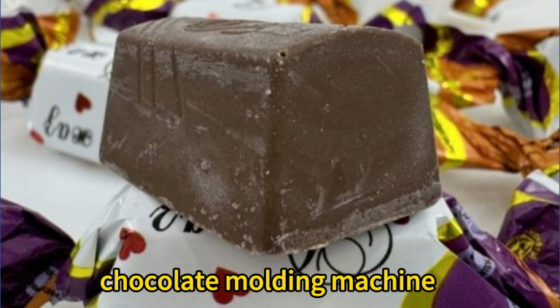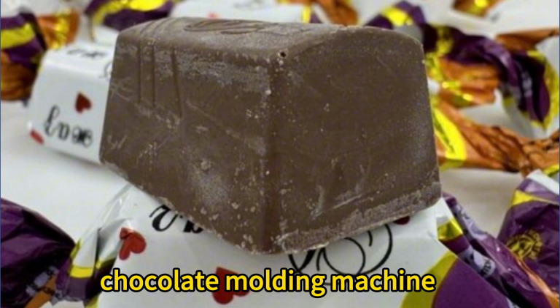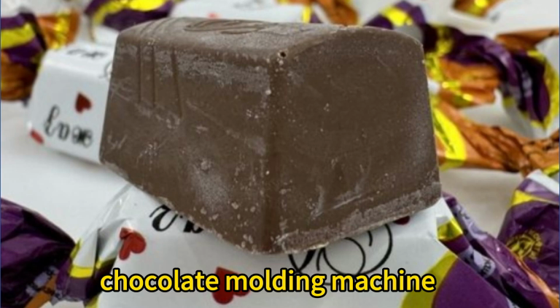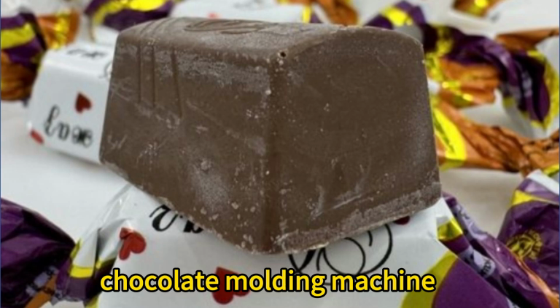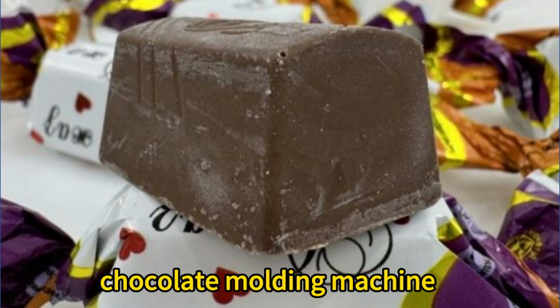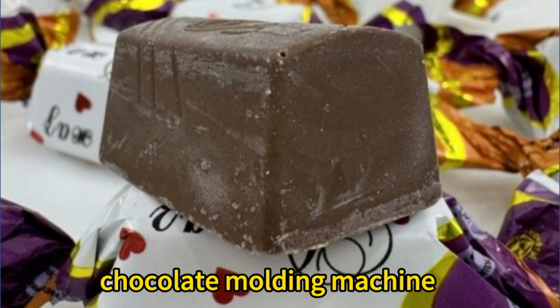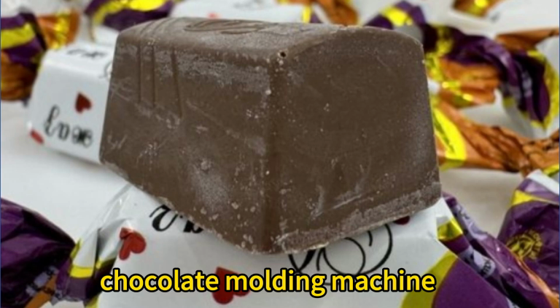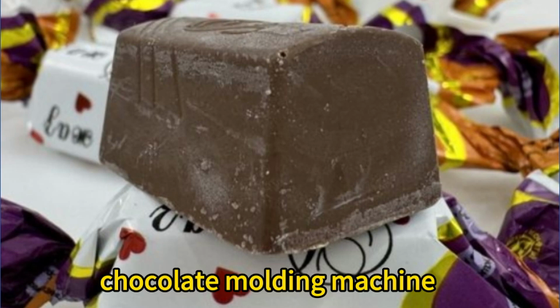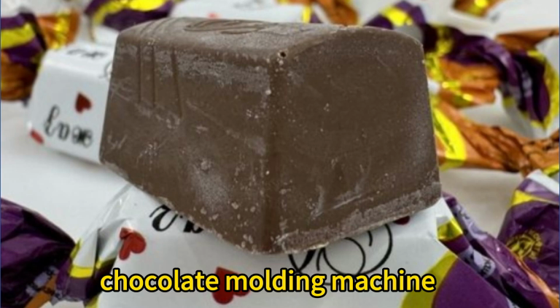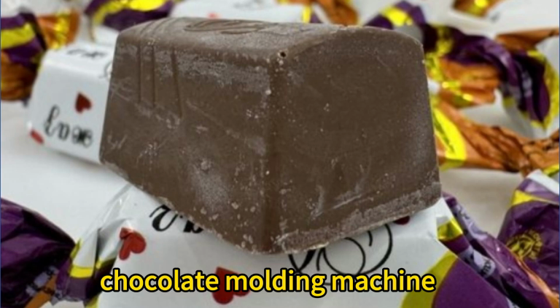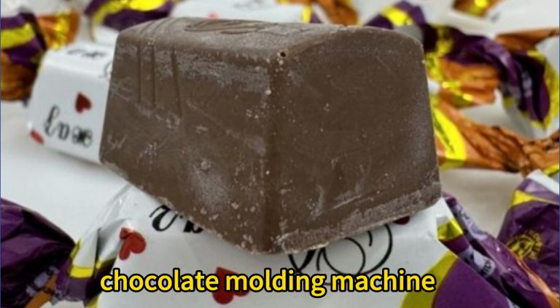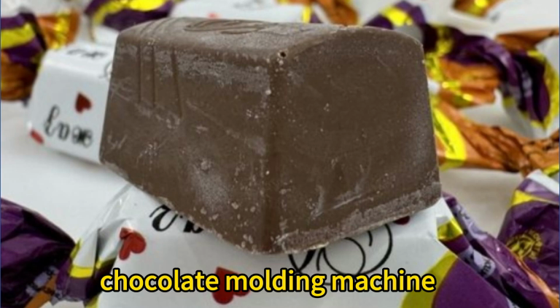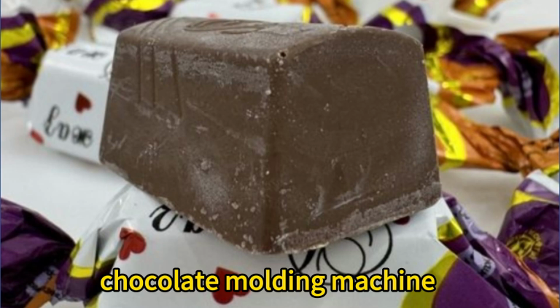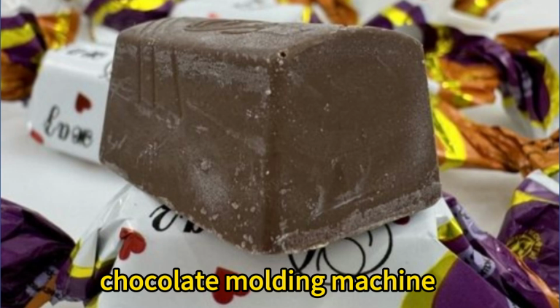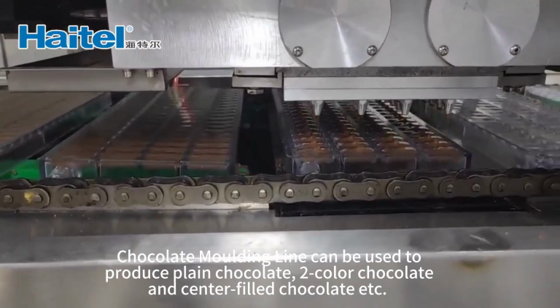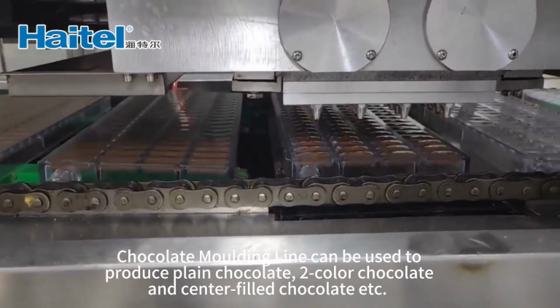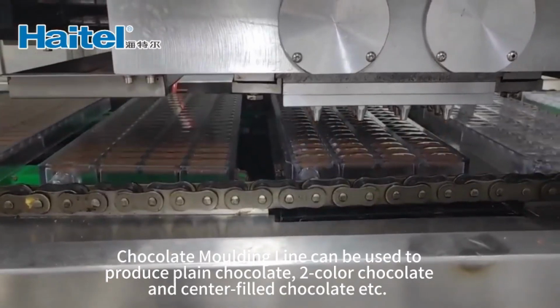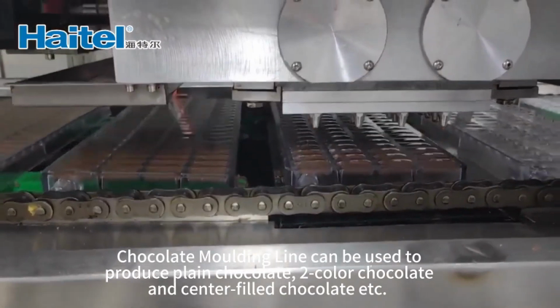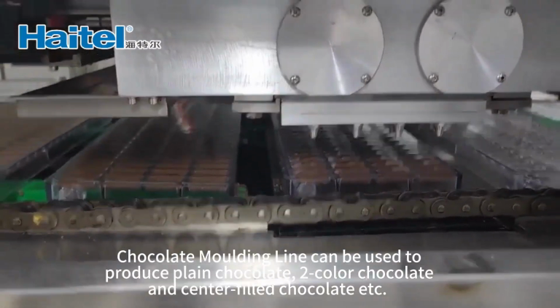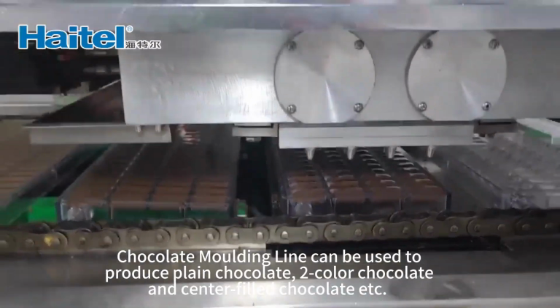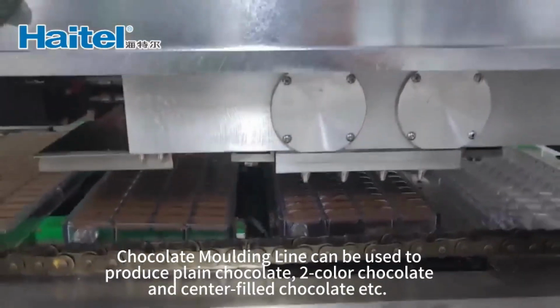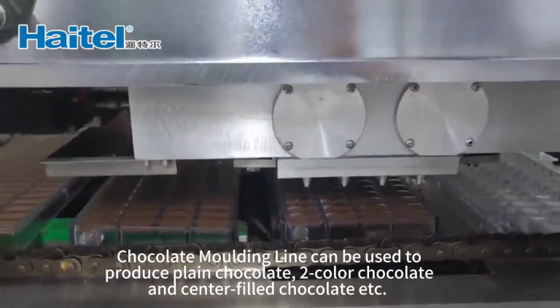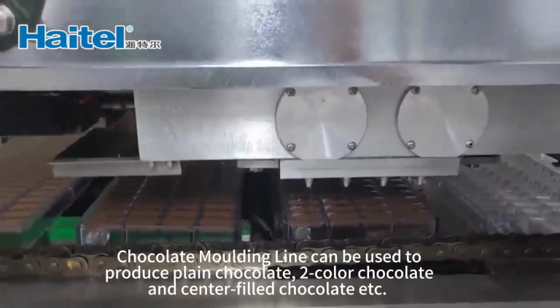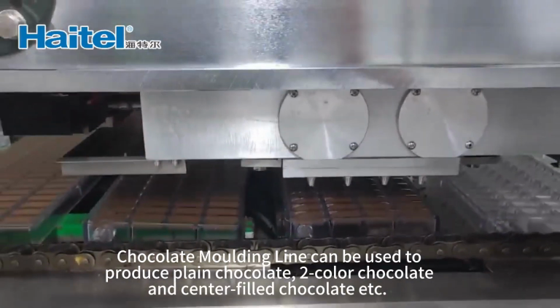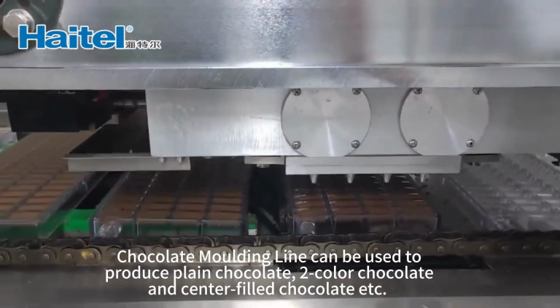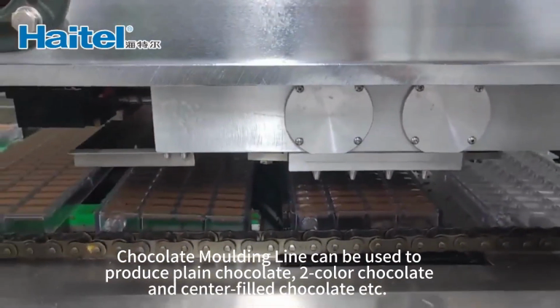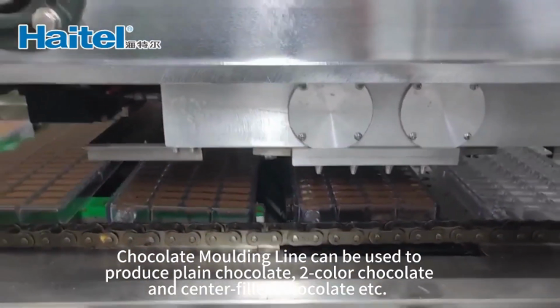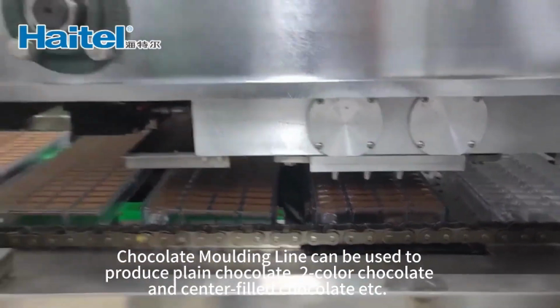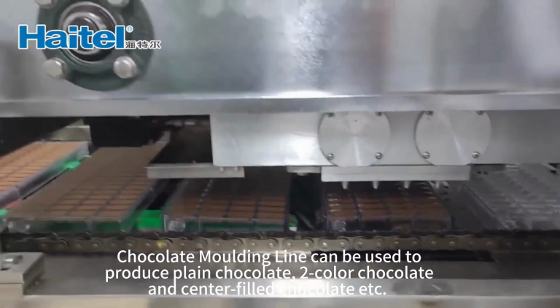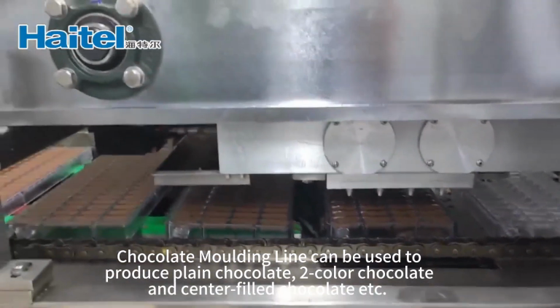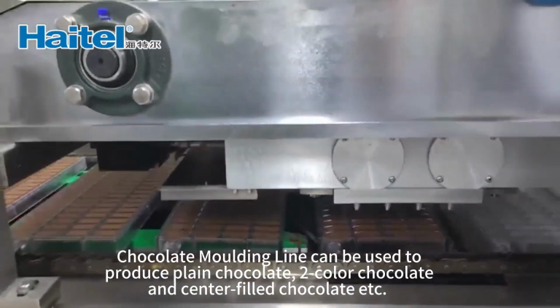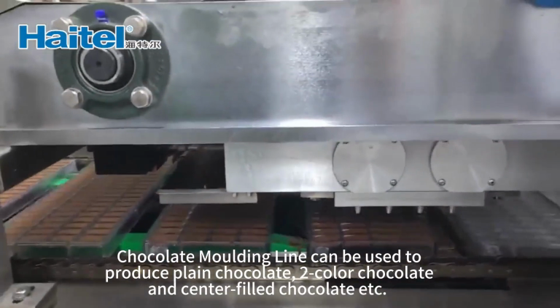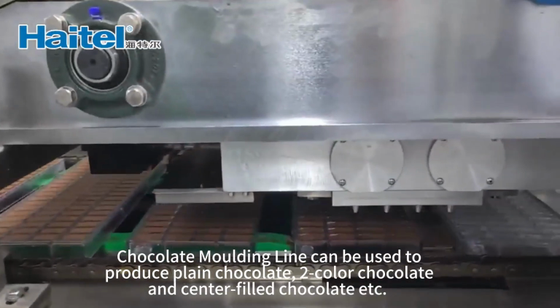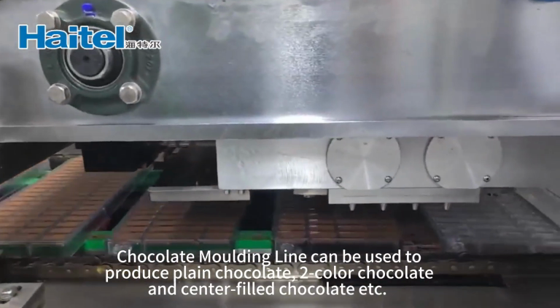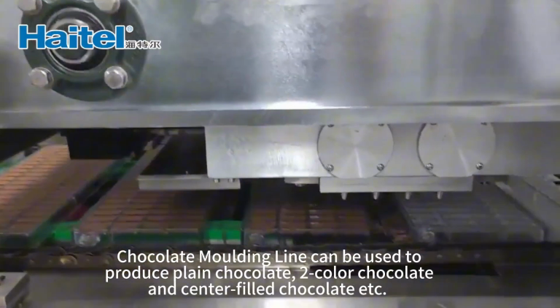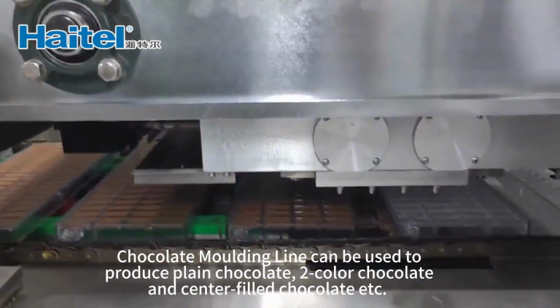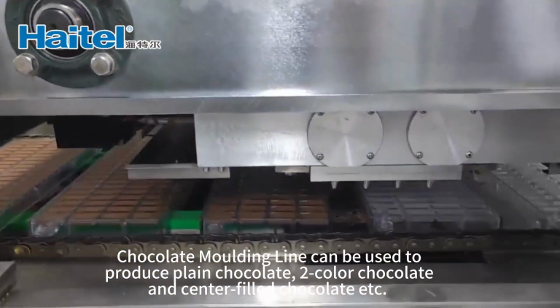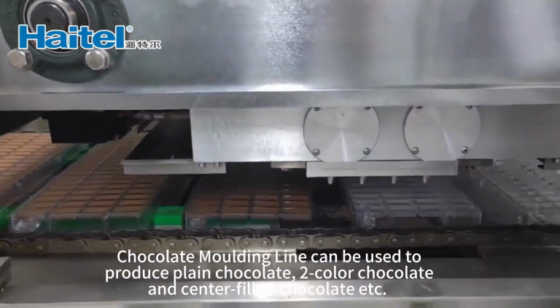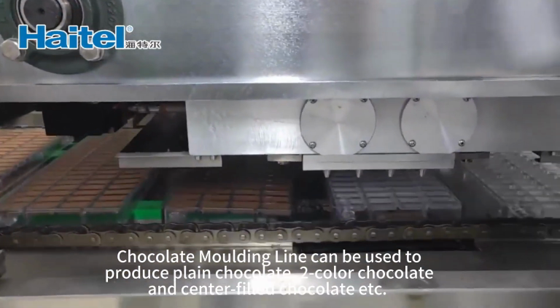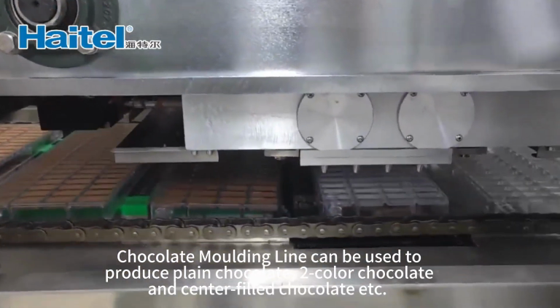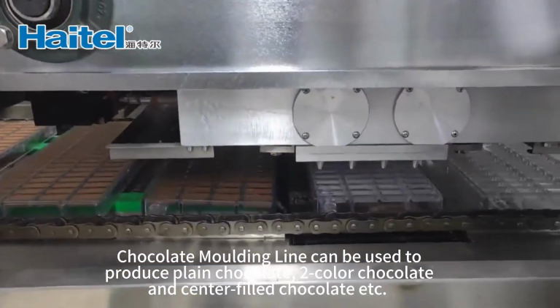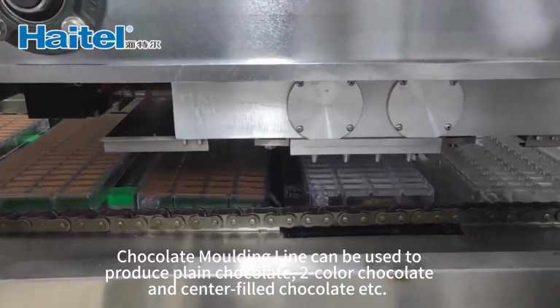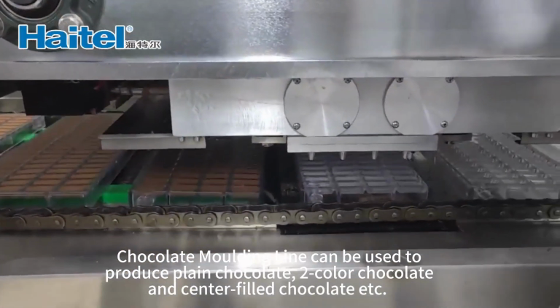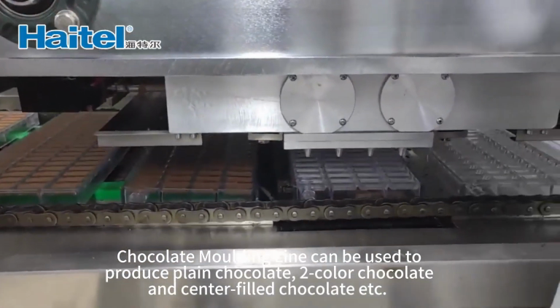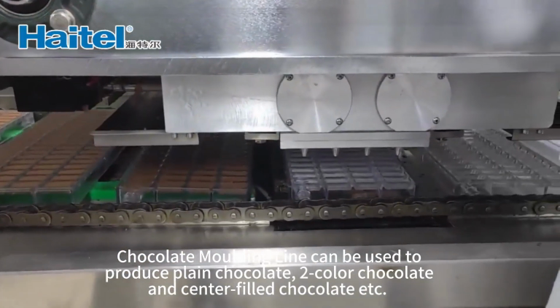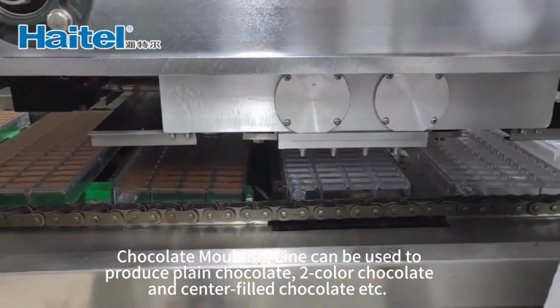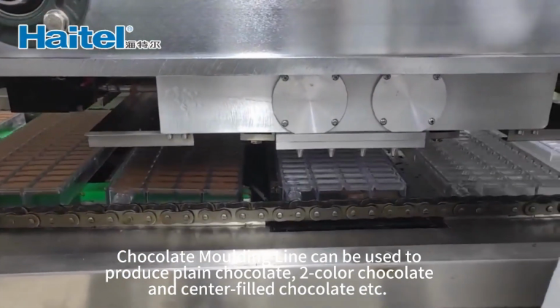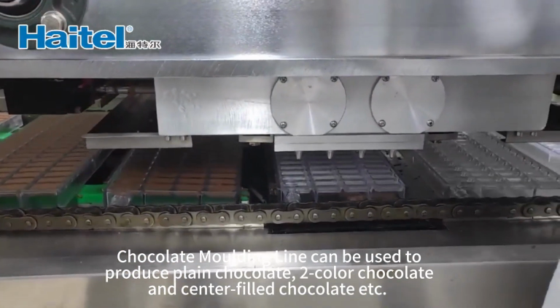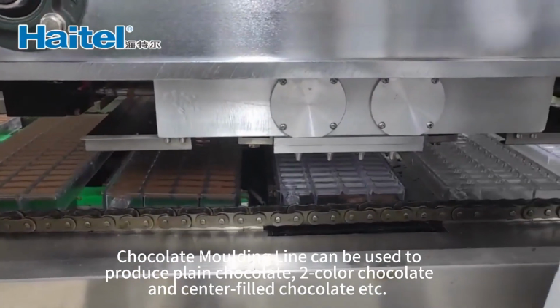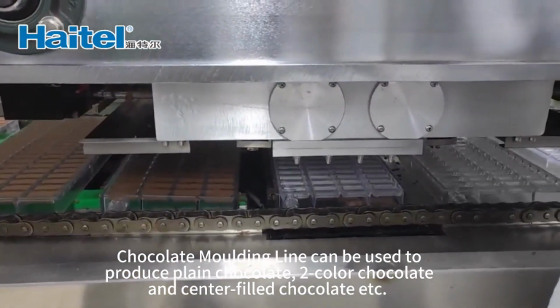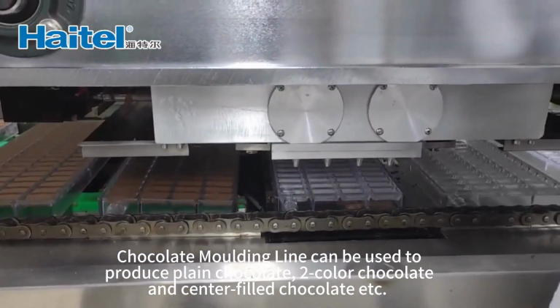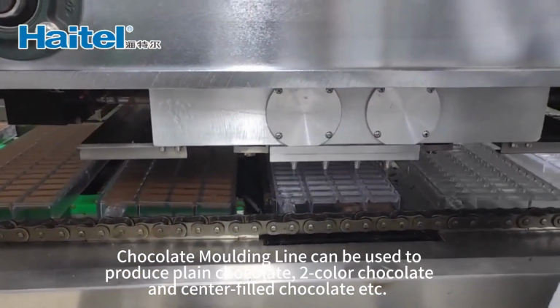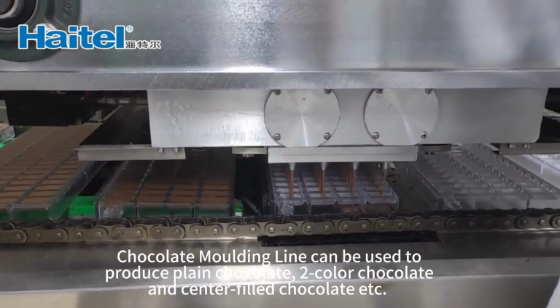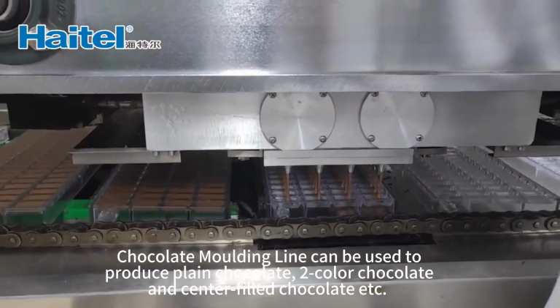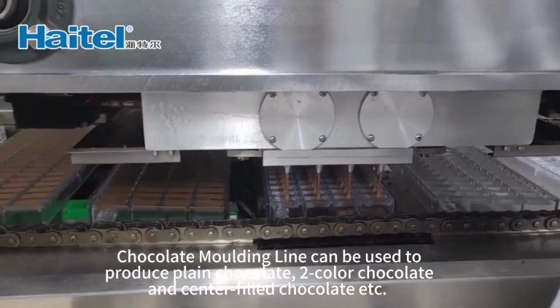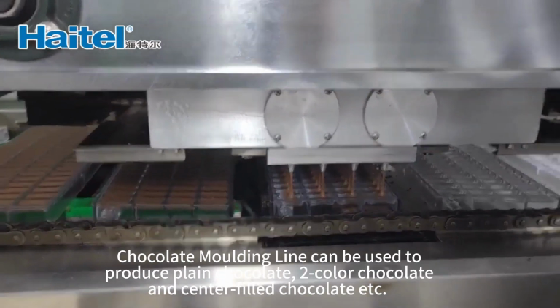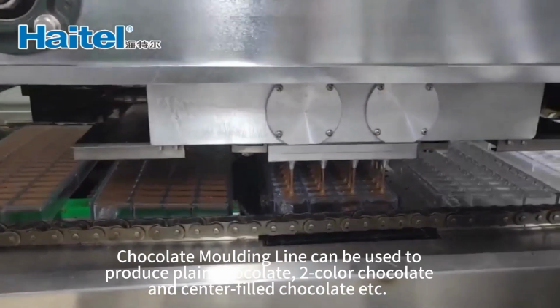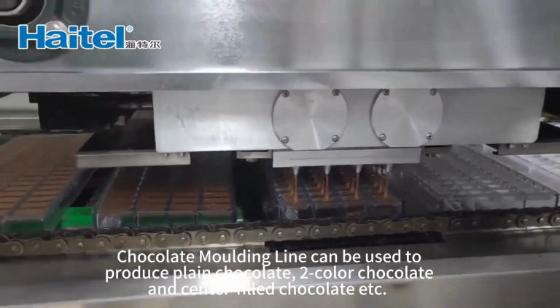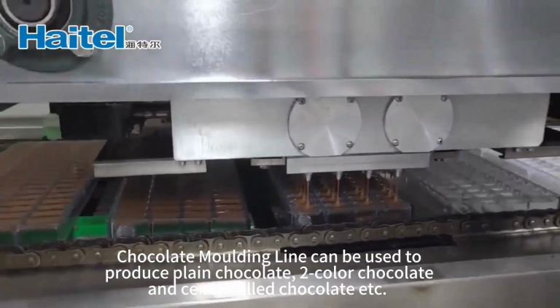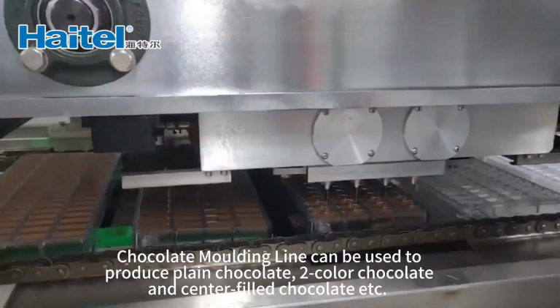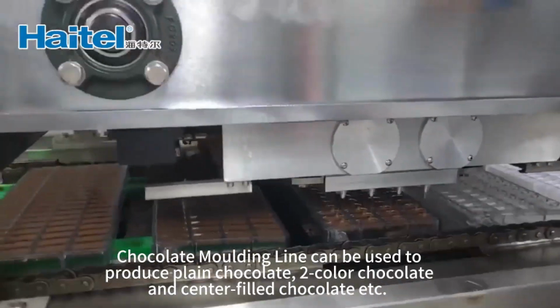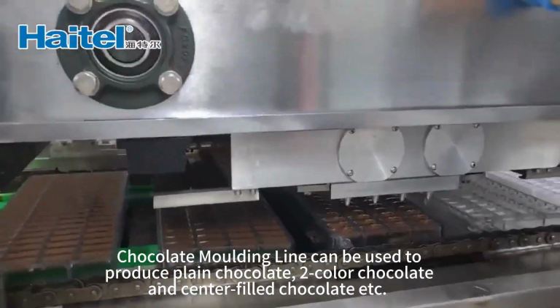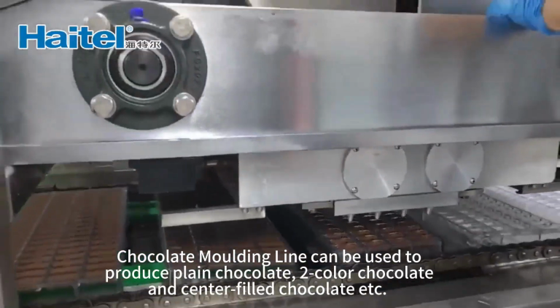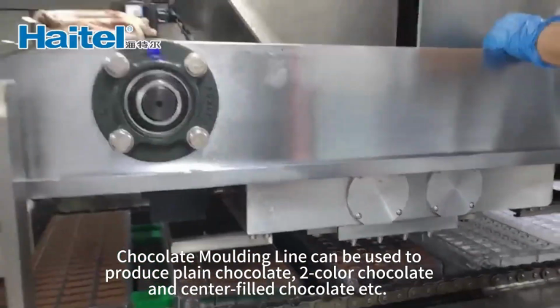The chocolate molding line can be used to produce plain chocolate, dual-colored chocolate, and center-filled chocolate, etc.